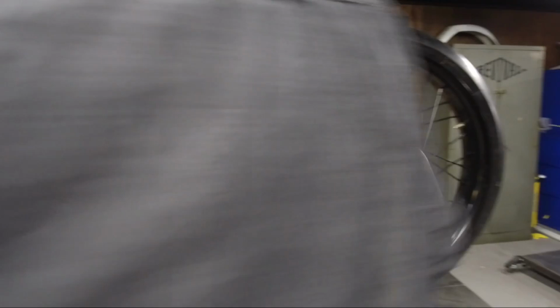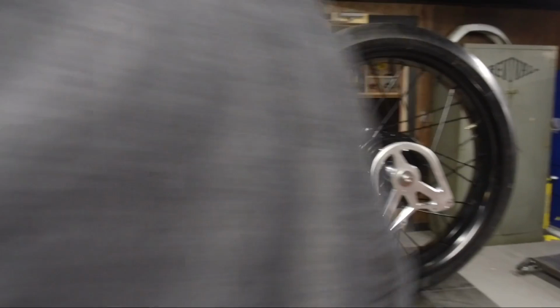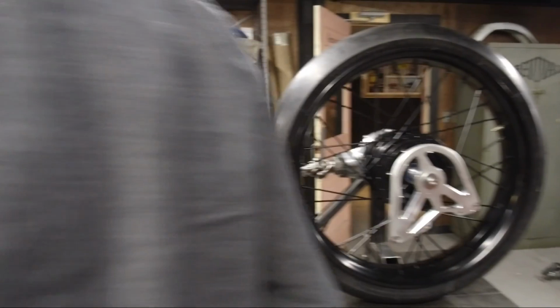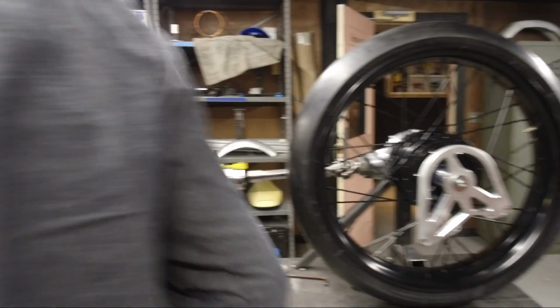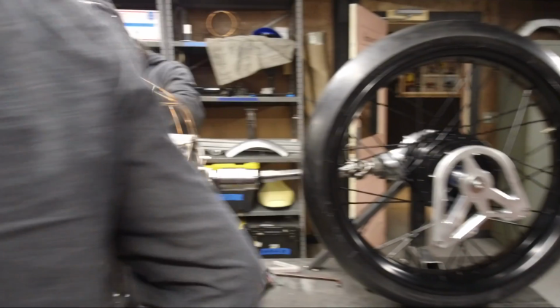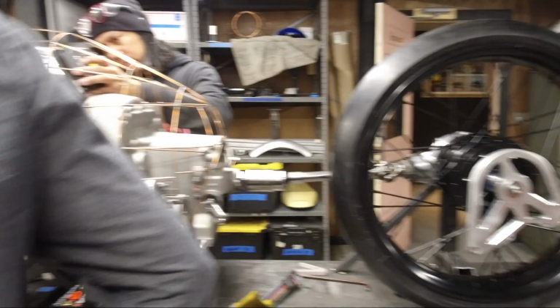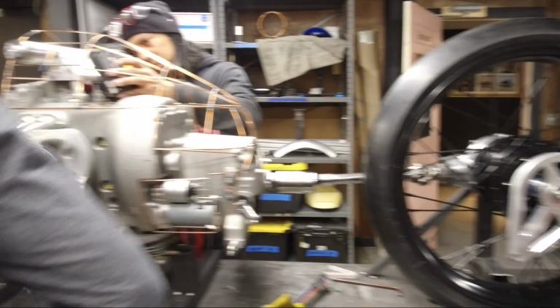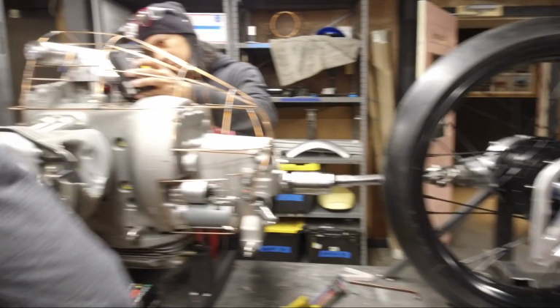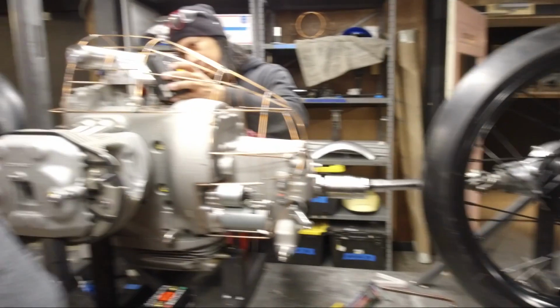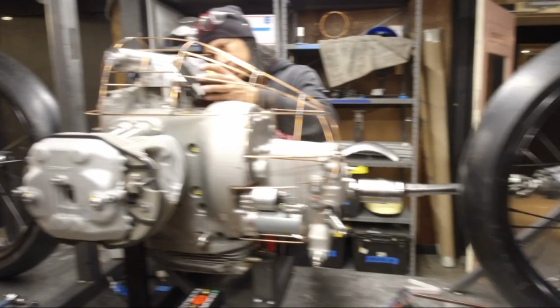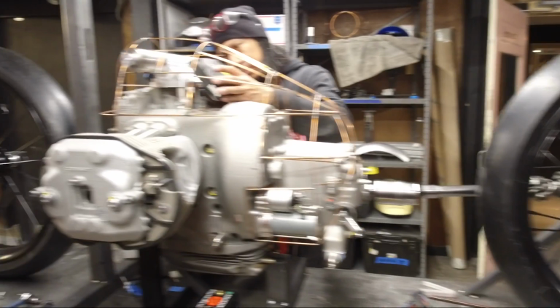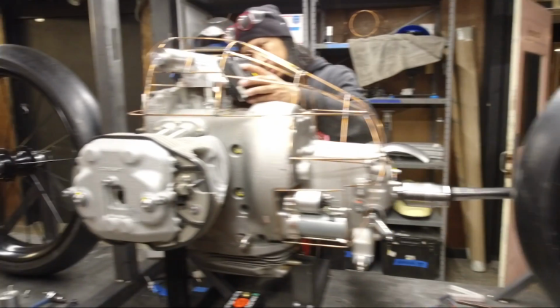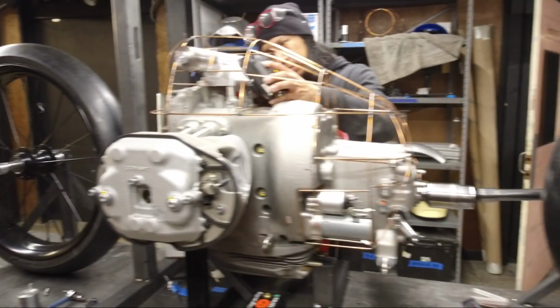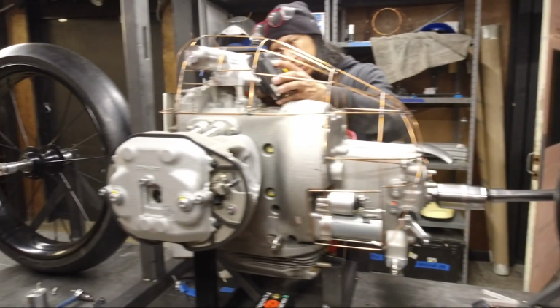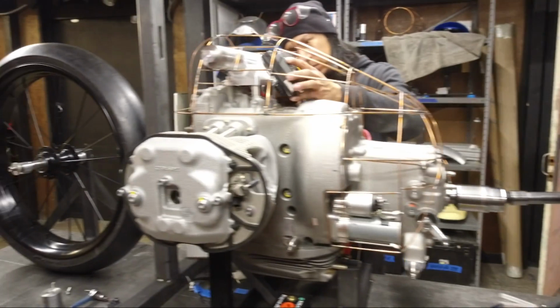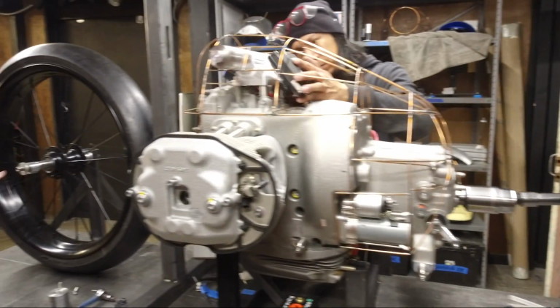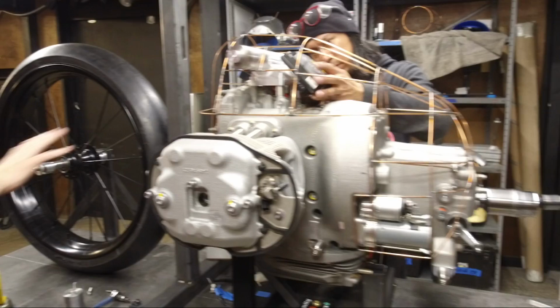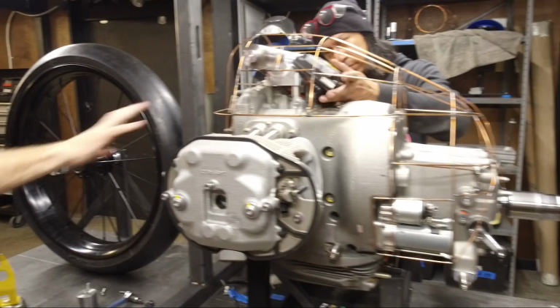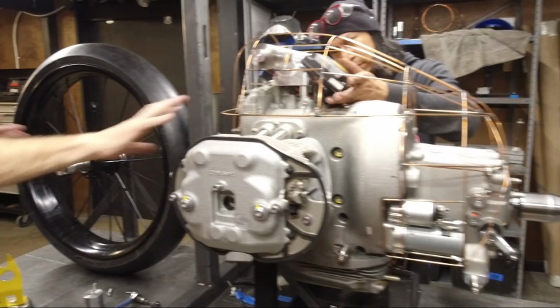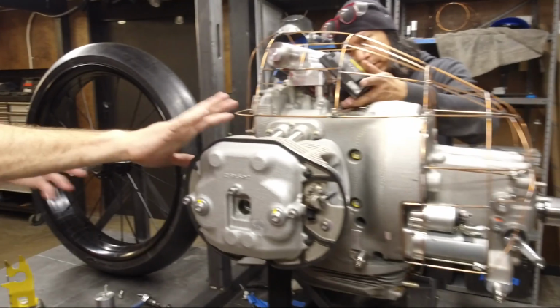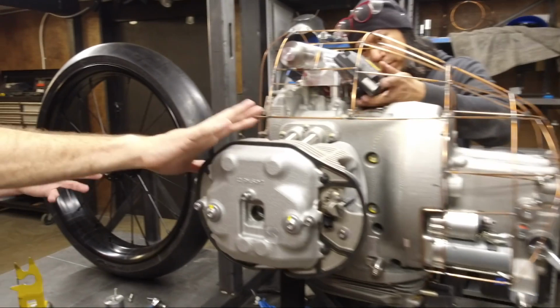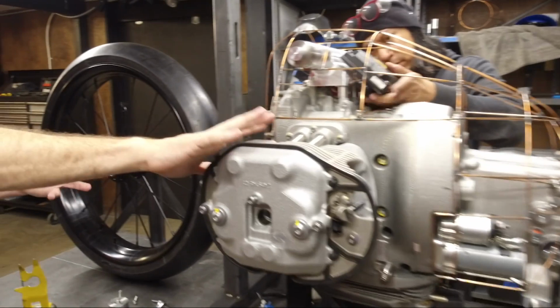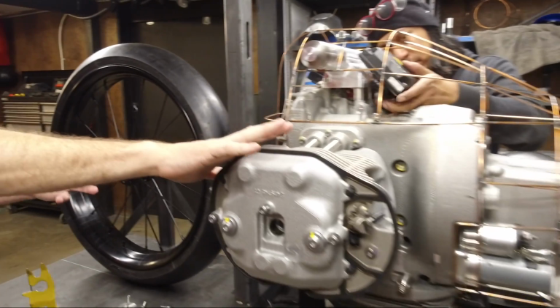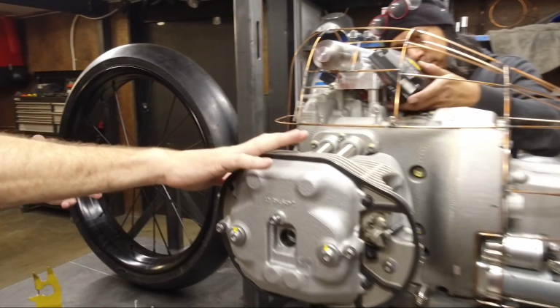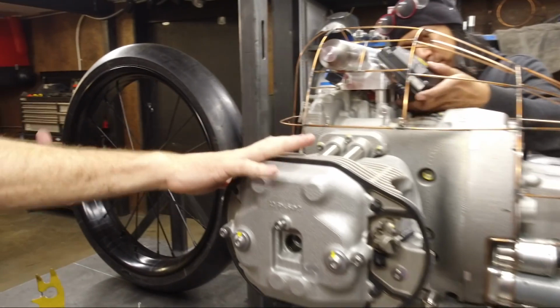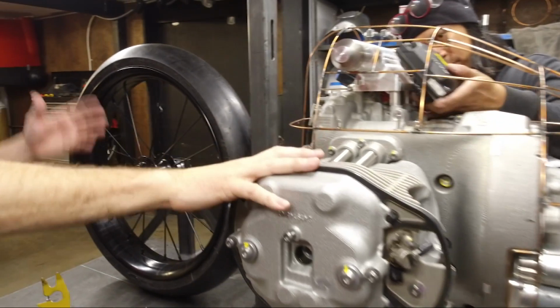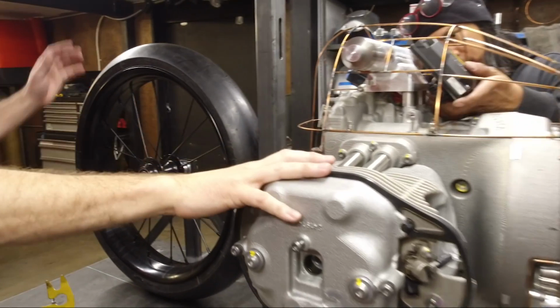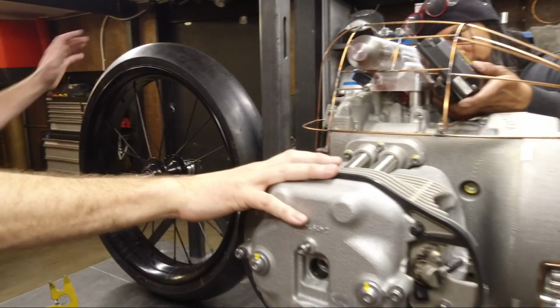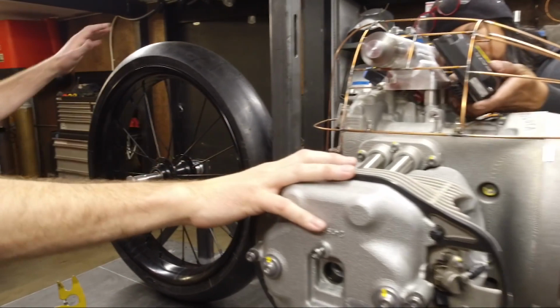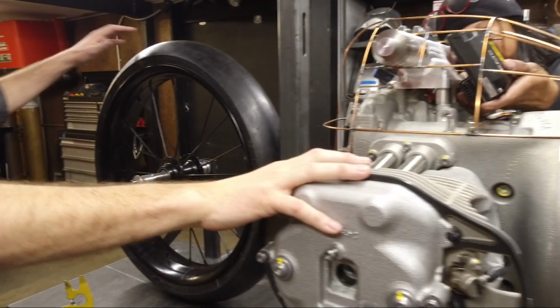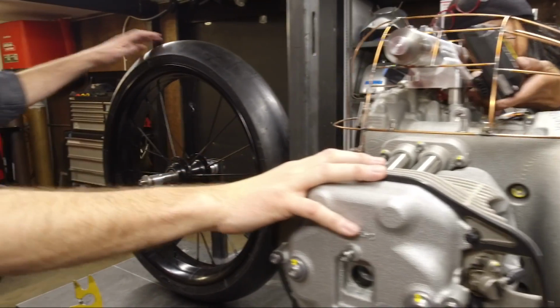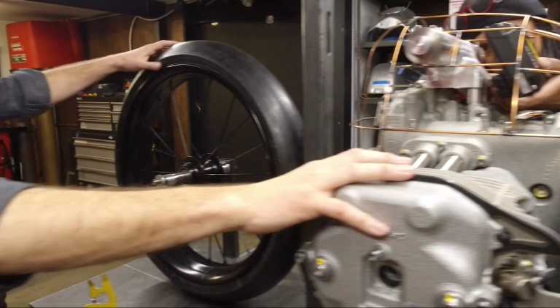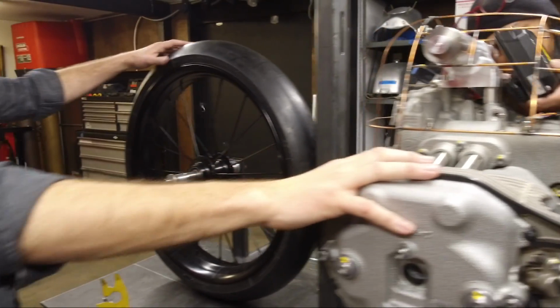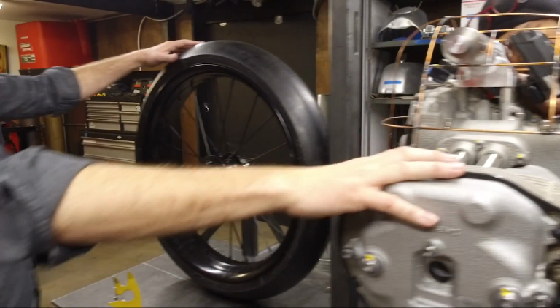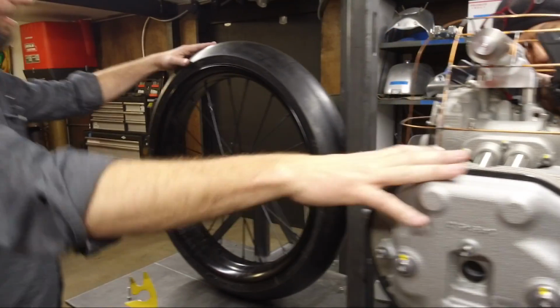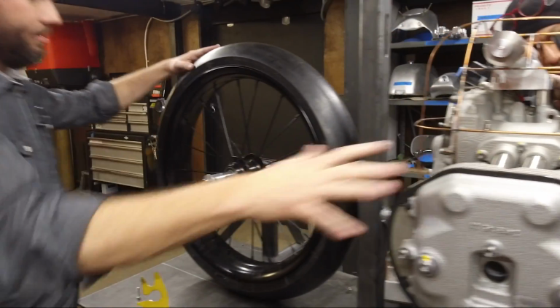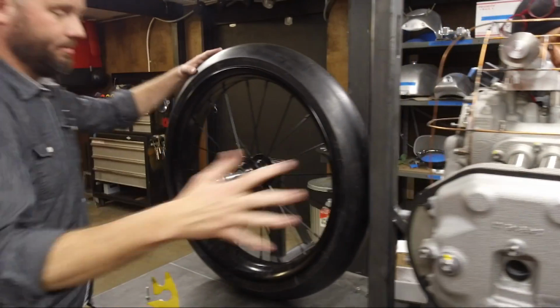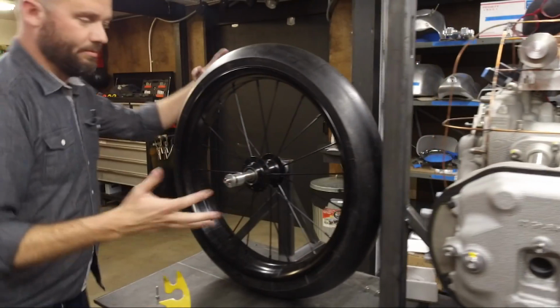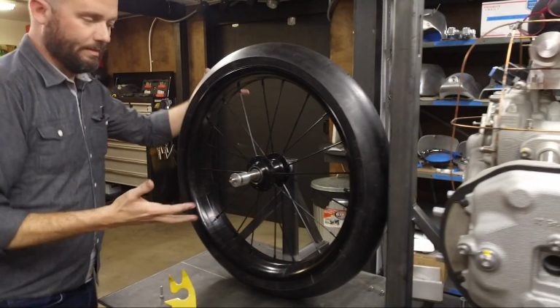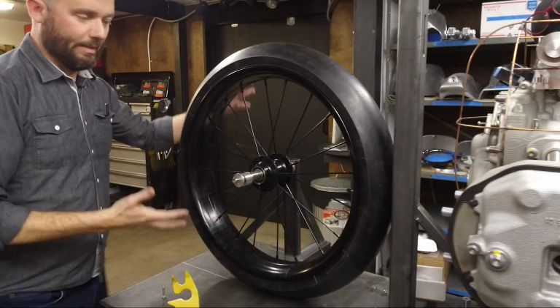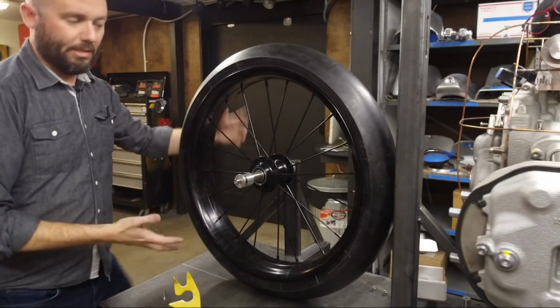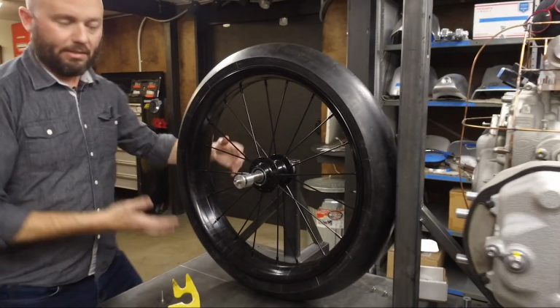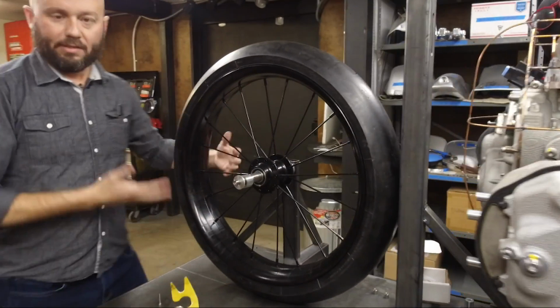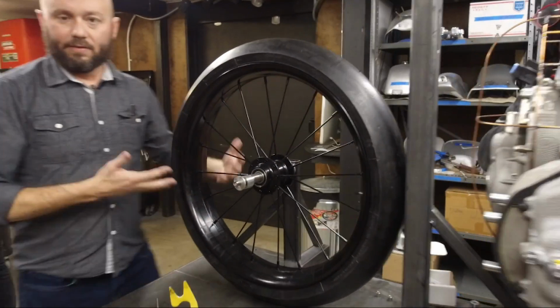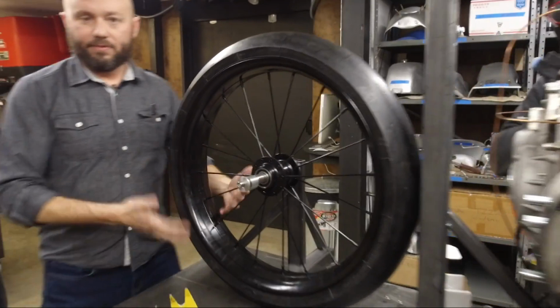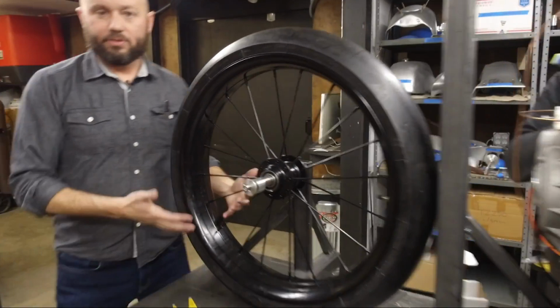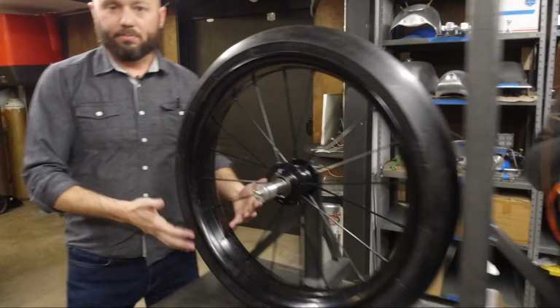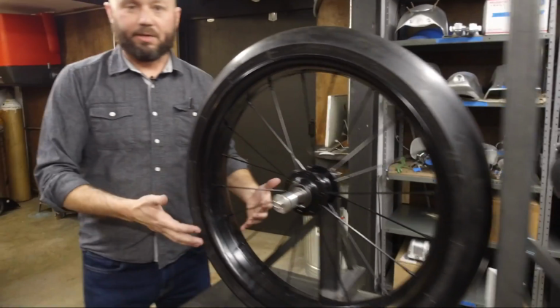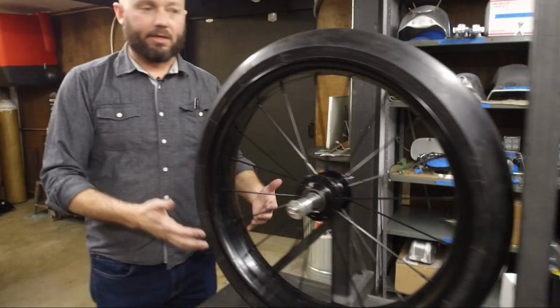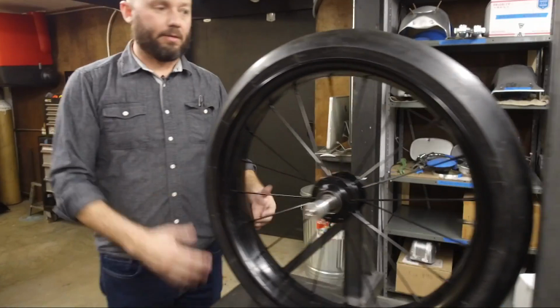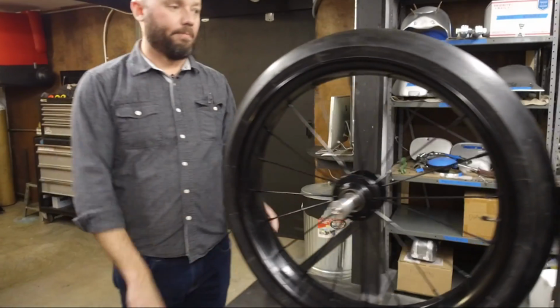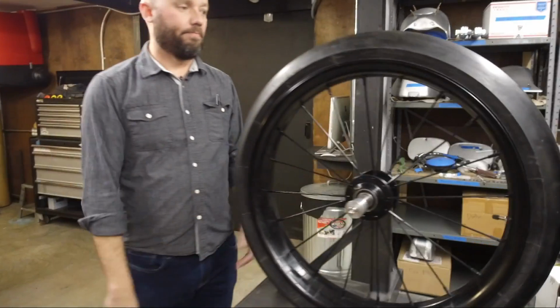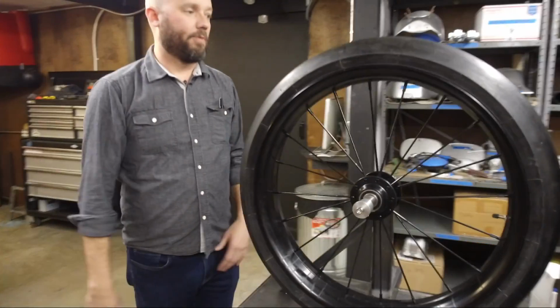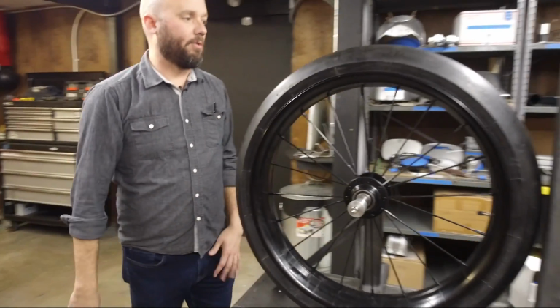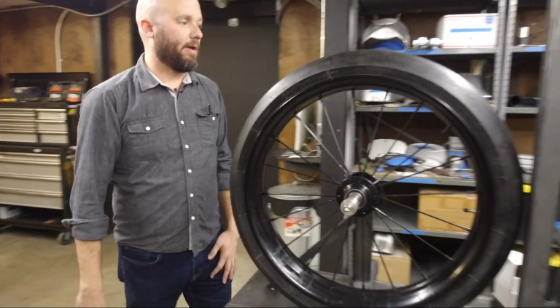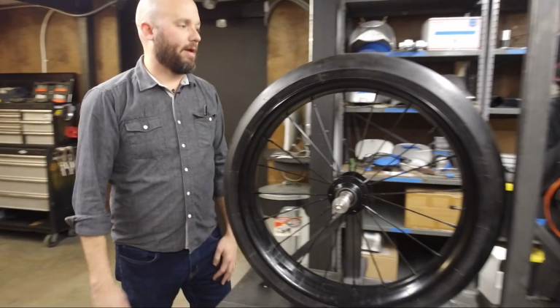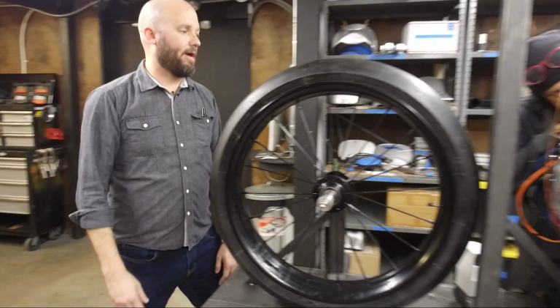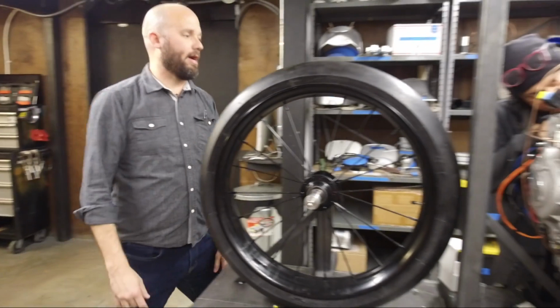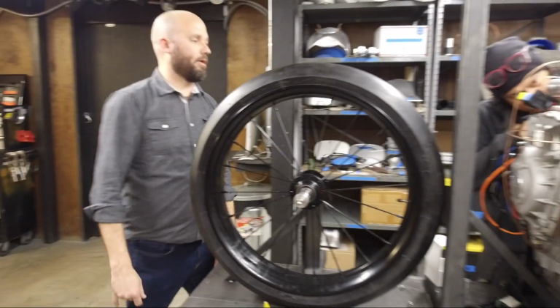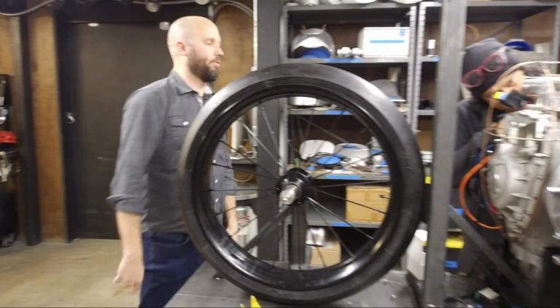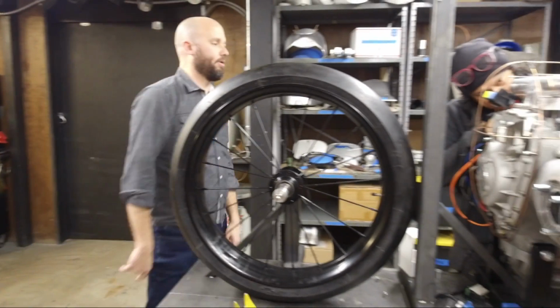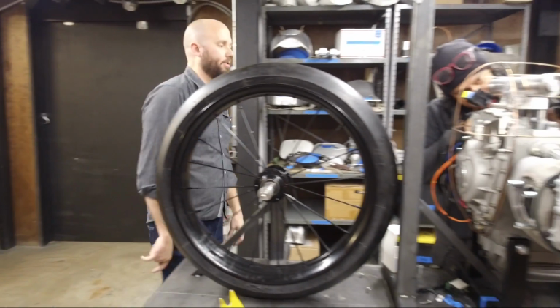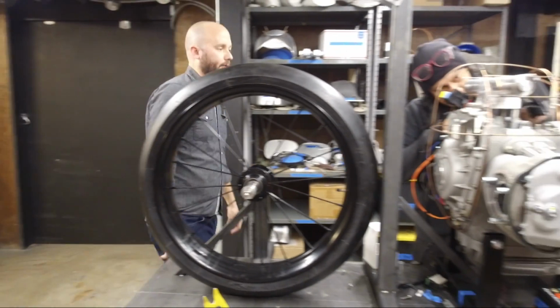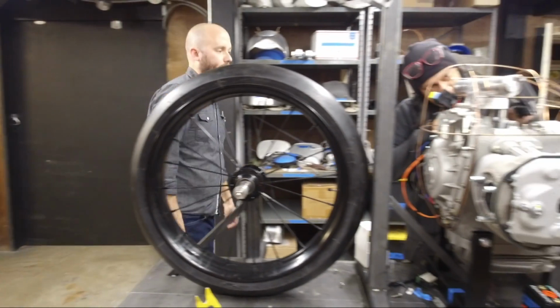Proportionally speaking, they don't look that big because they're next to this giant engine, but when you look at it, these are big. Anyway, Alec, what are you working on?